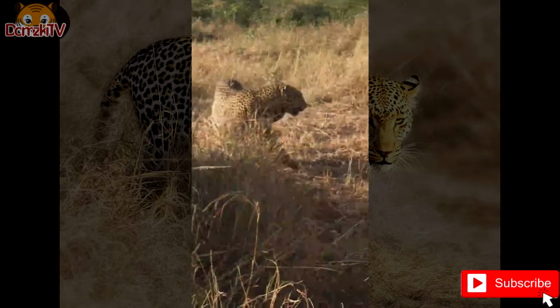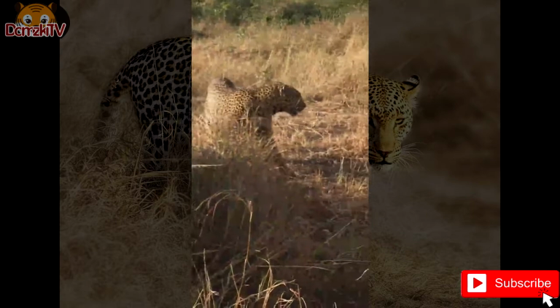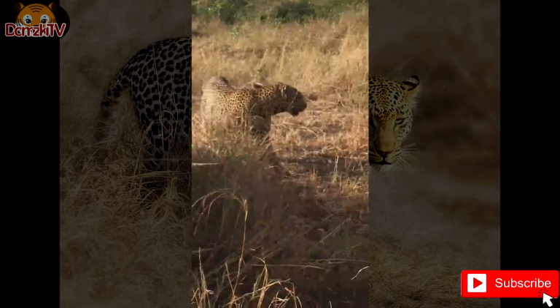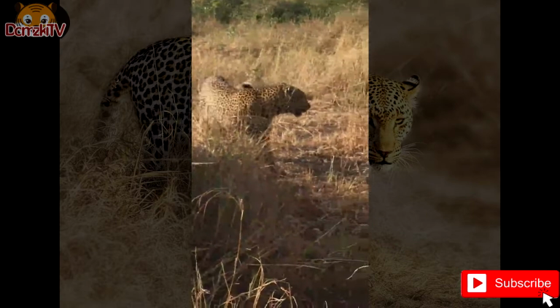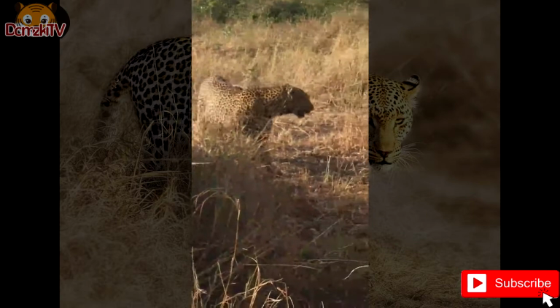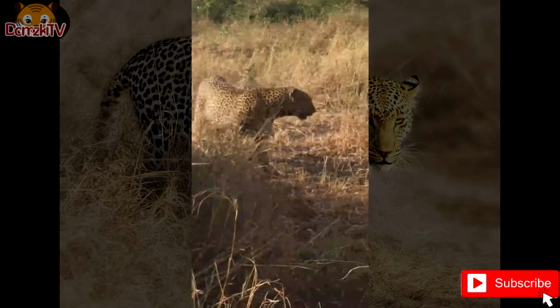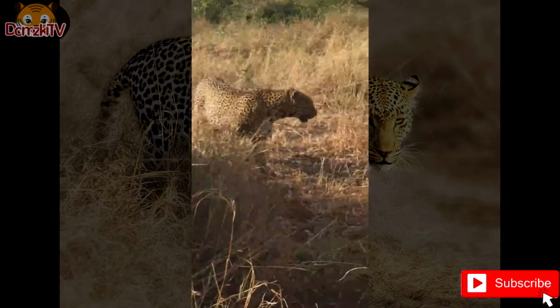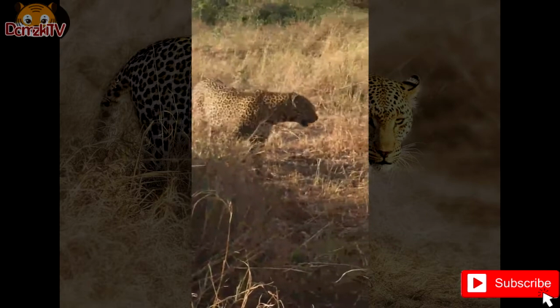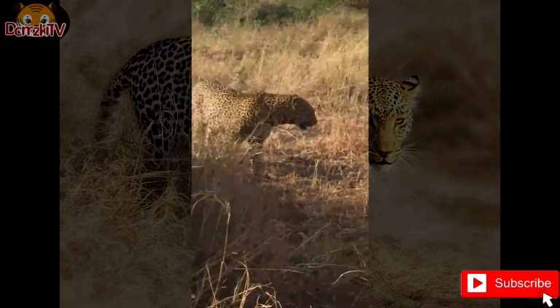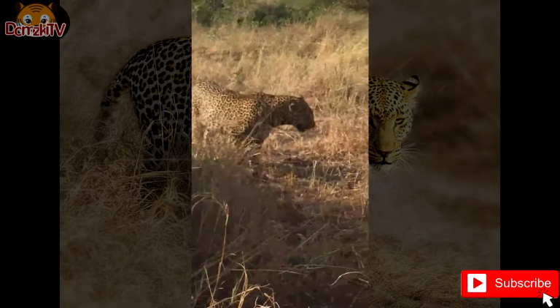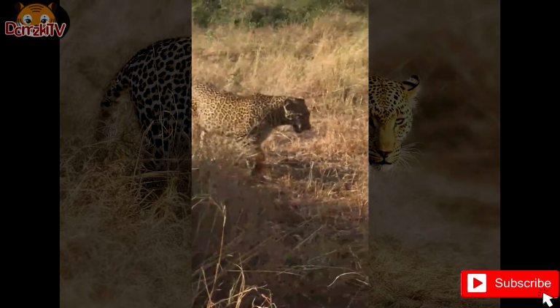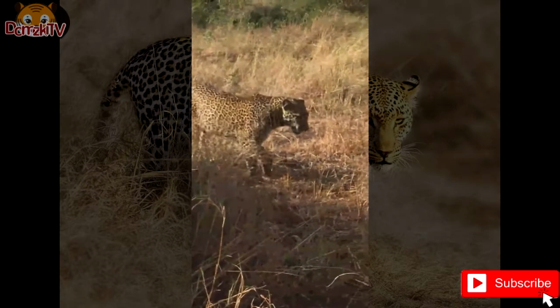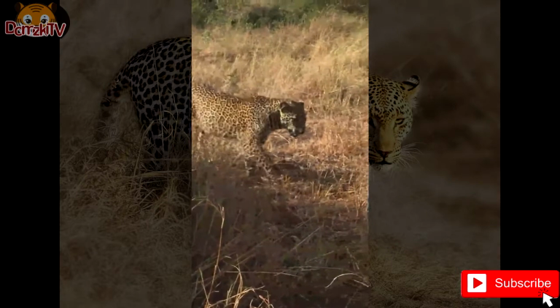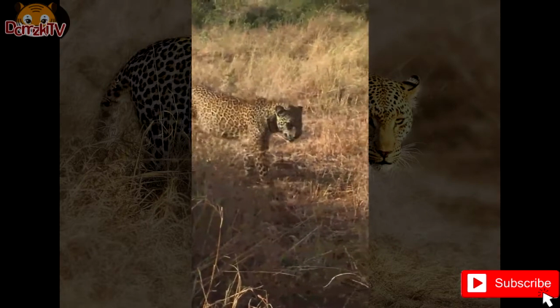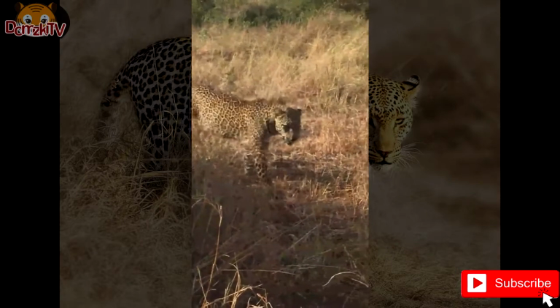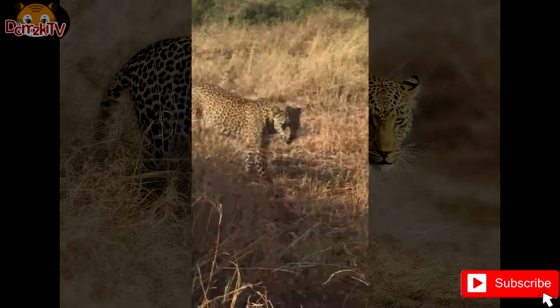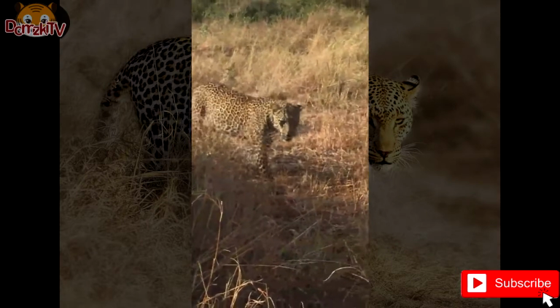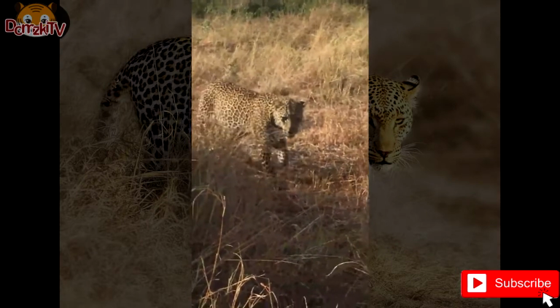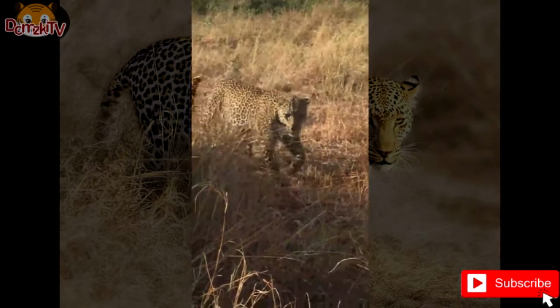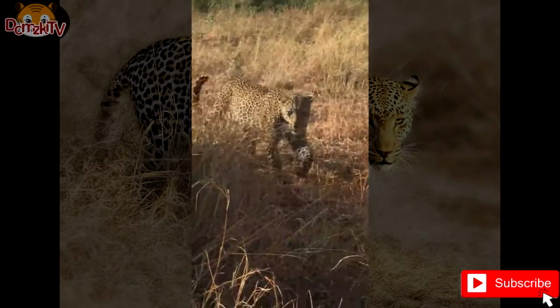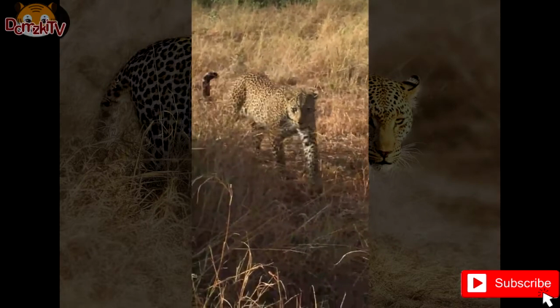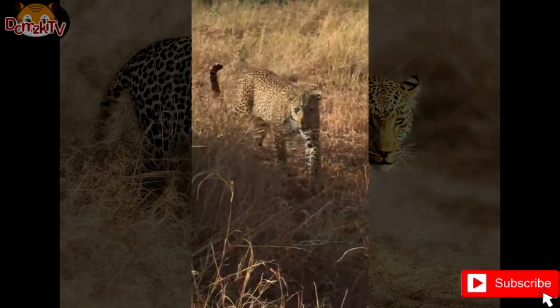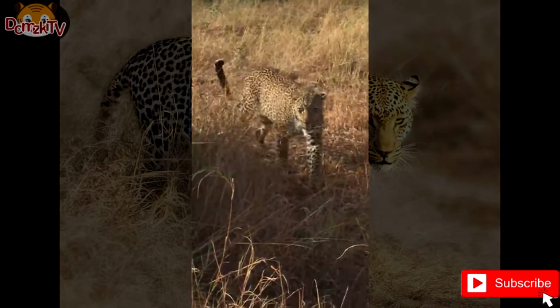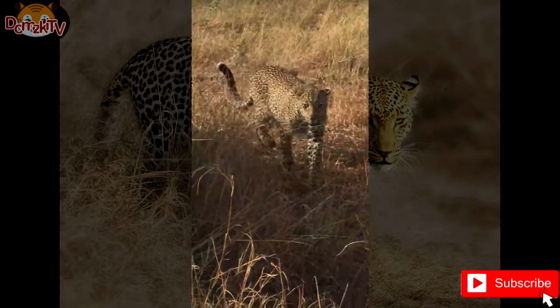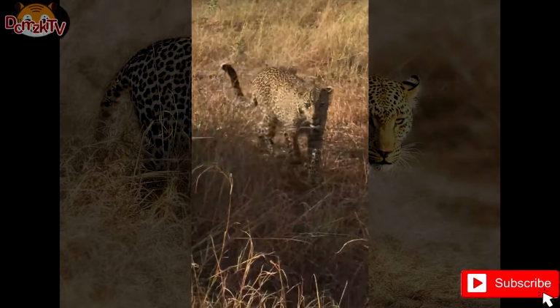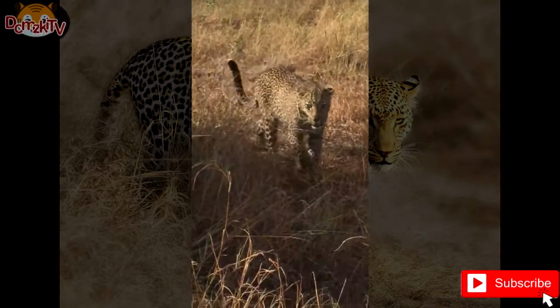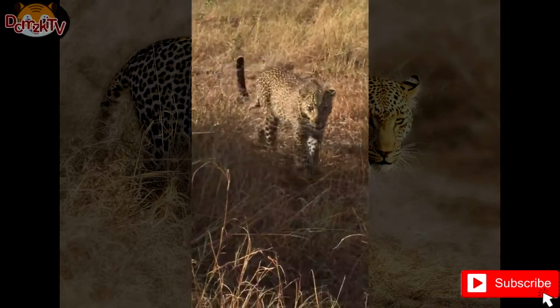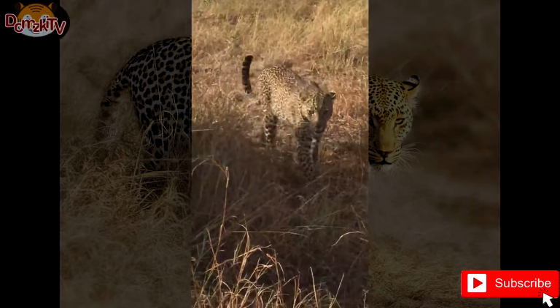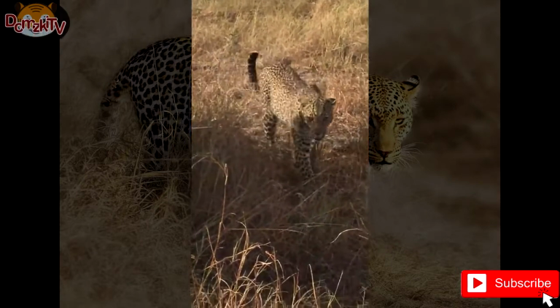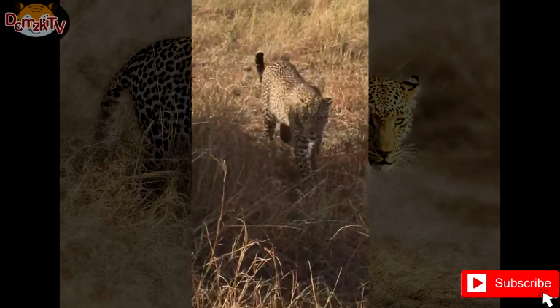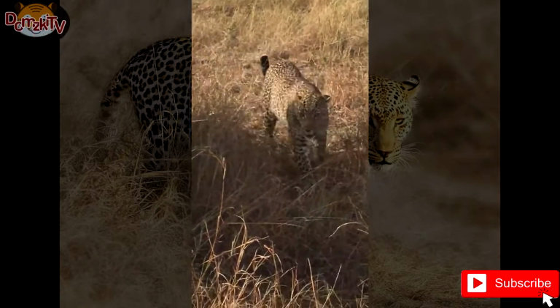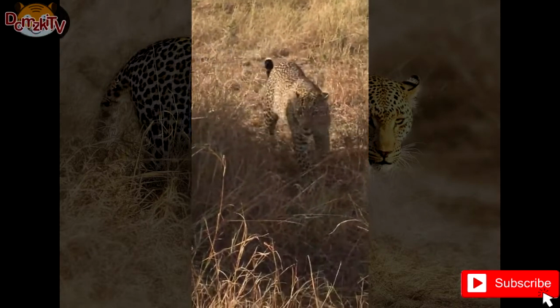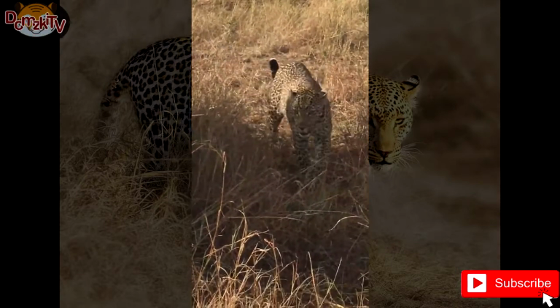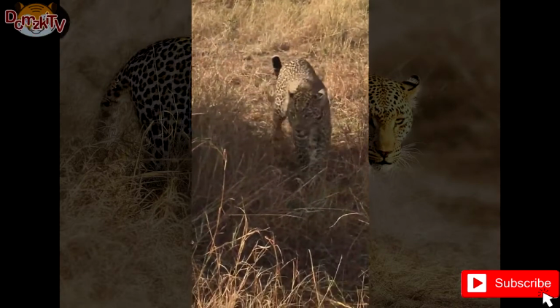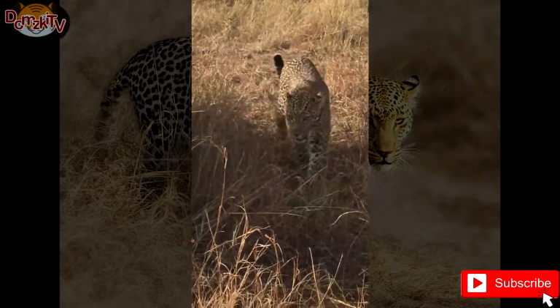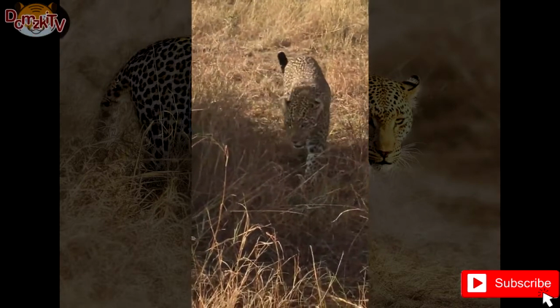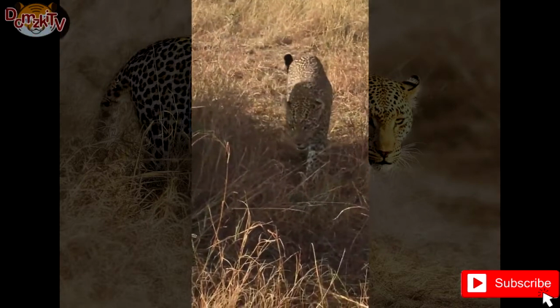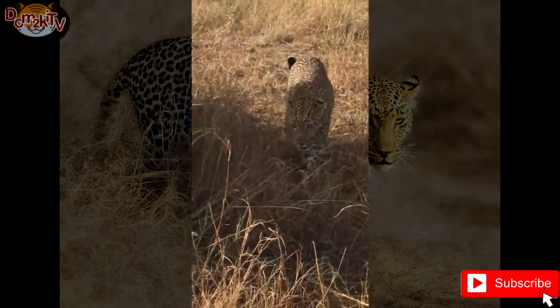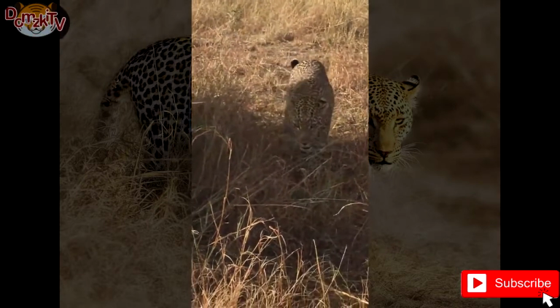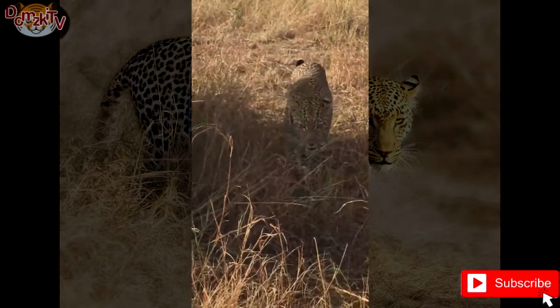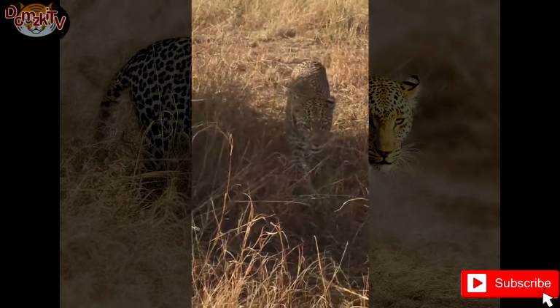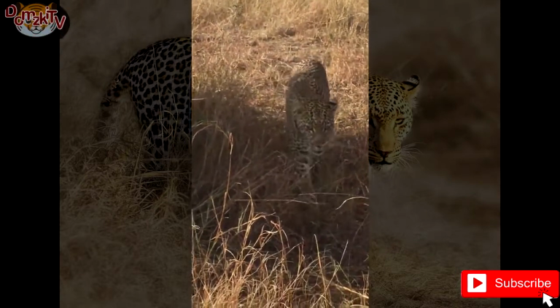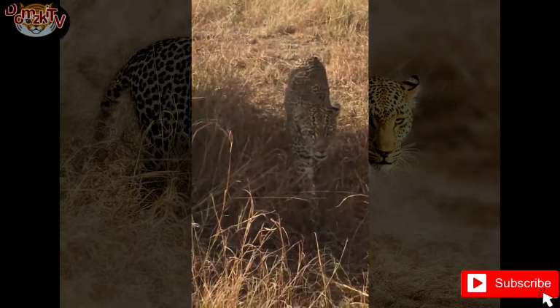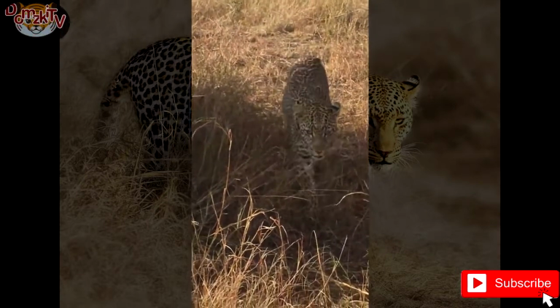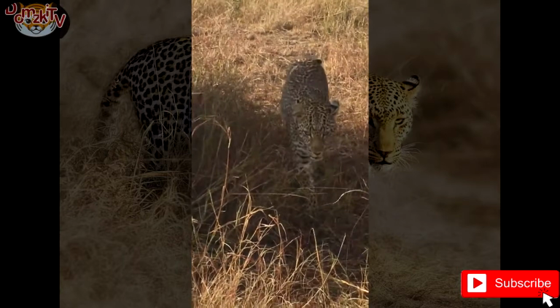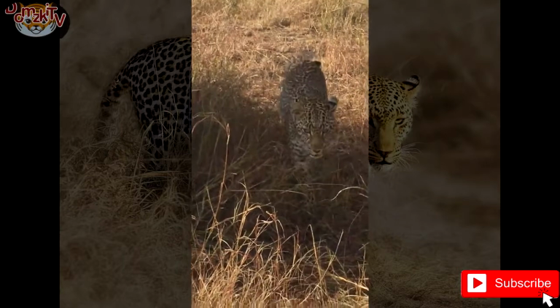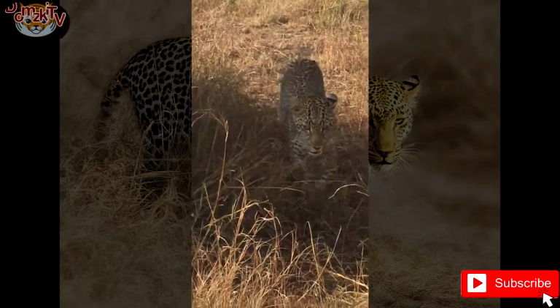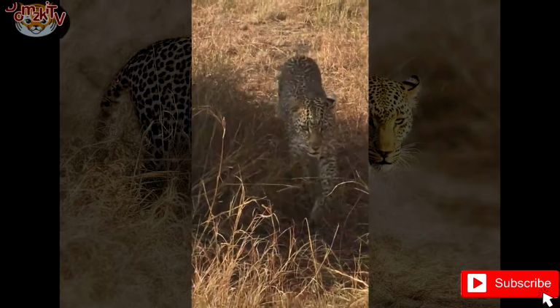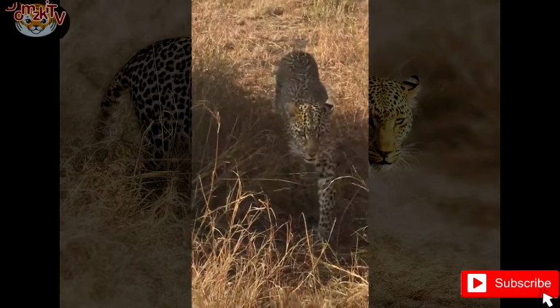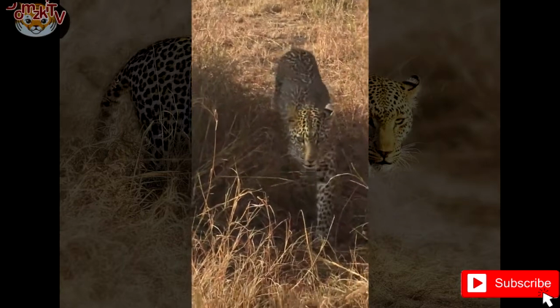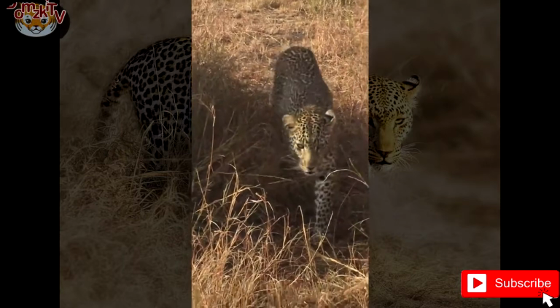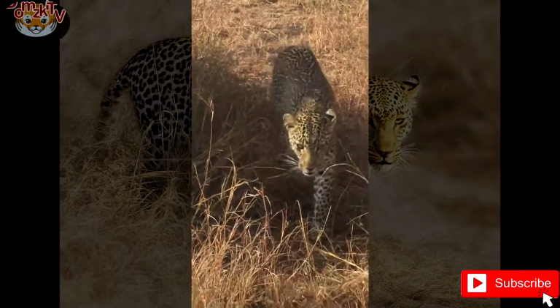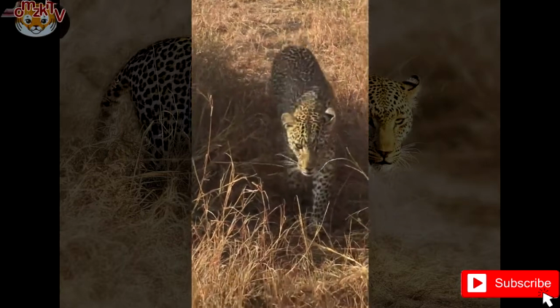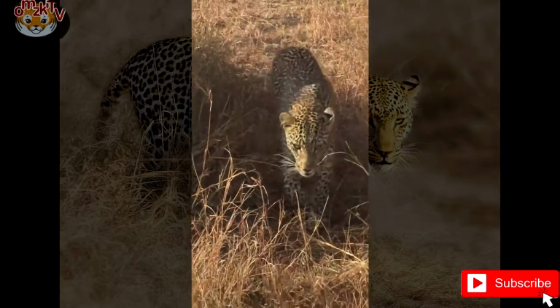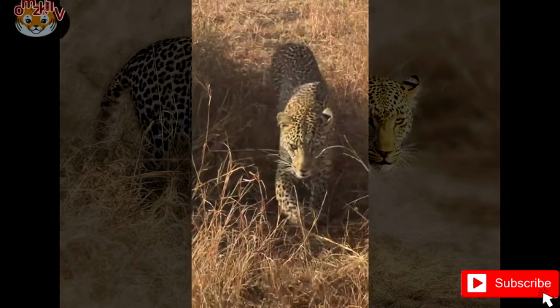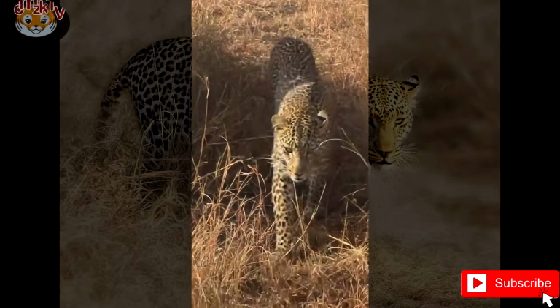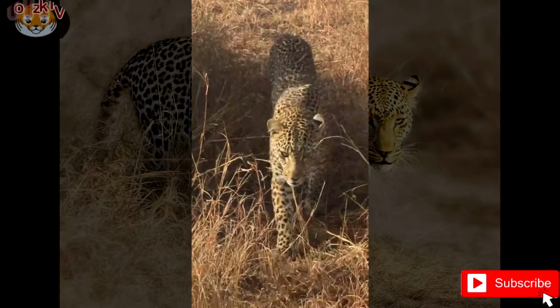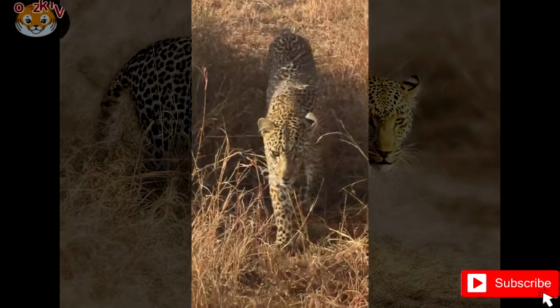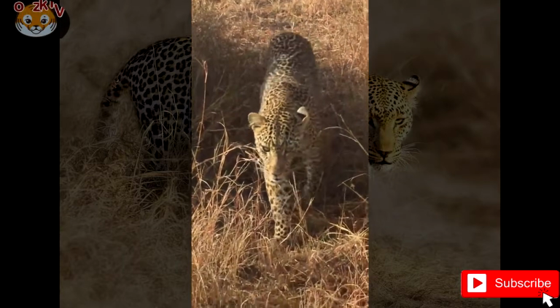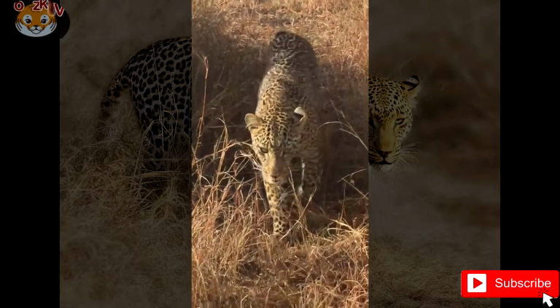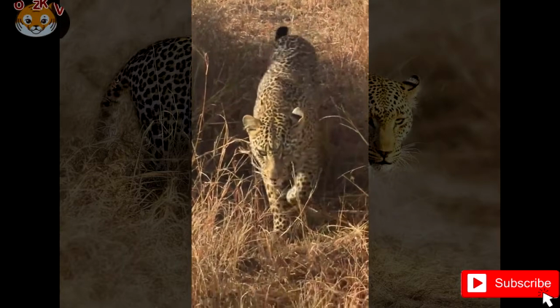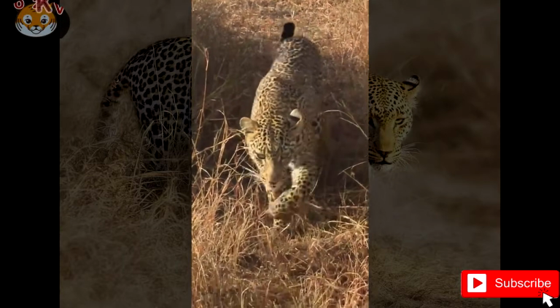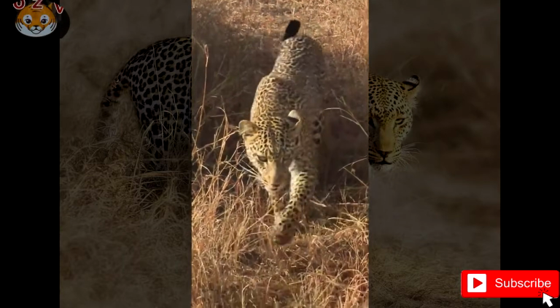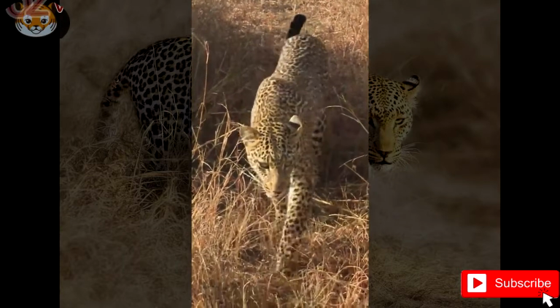In this video we will talk about the African leopard, one of the 8 subspecies of leopard that are now critically endangered.